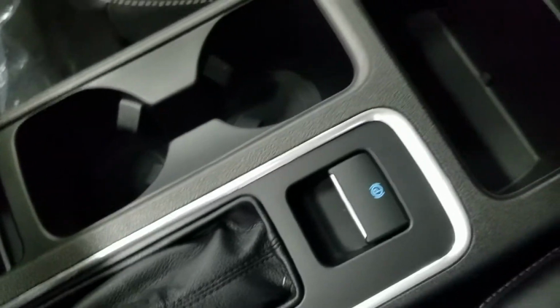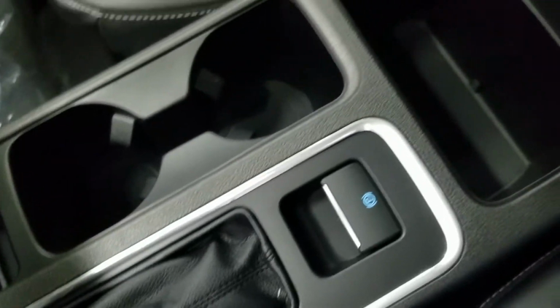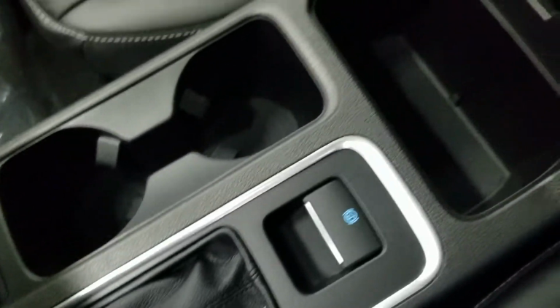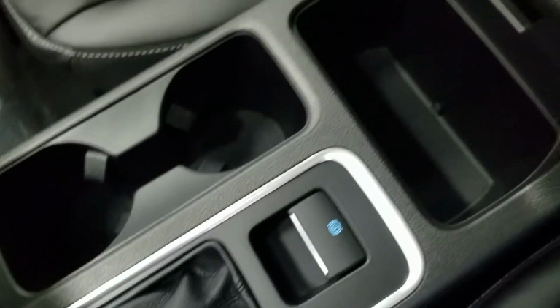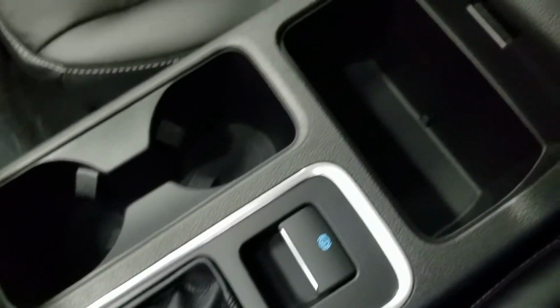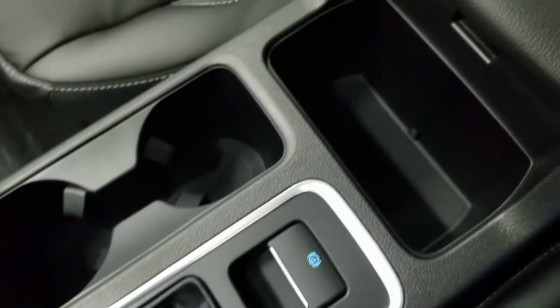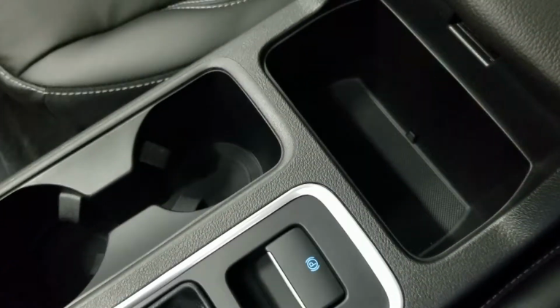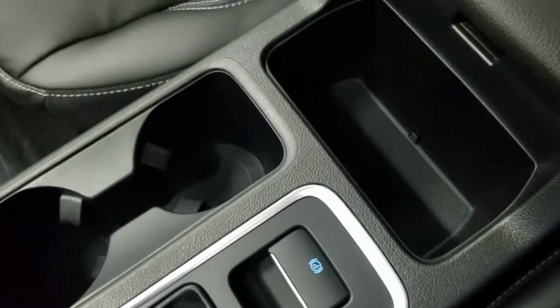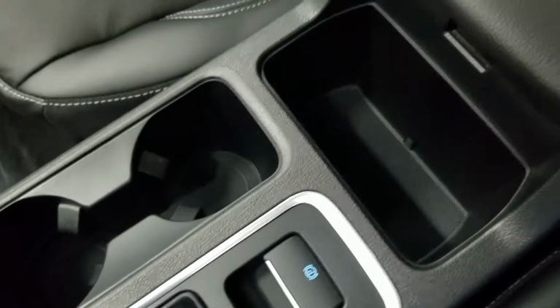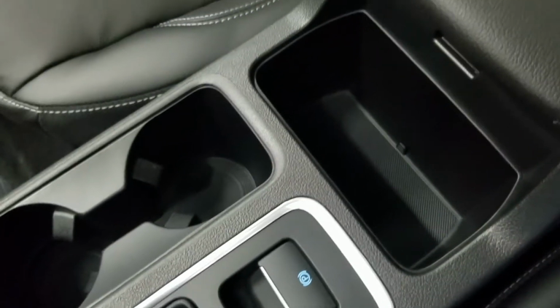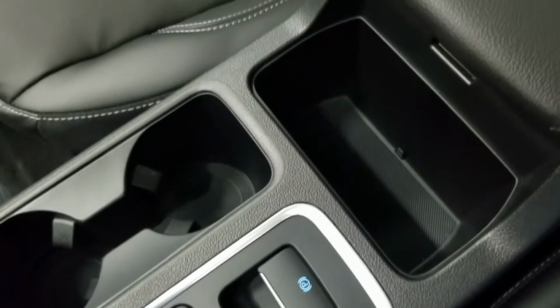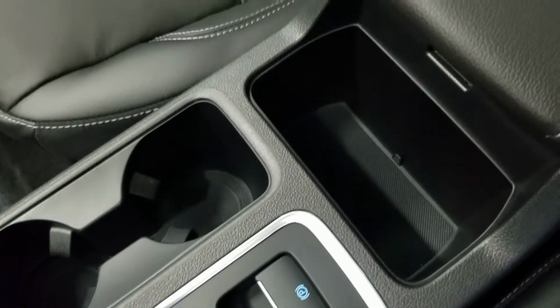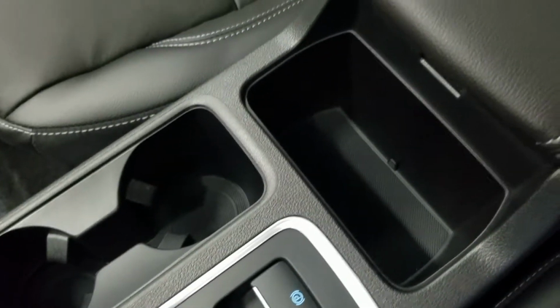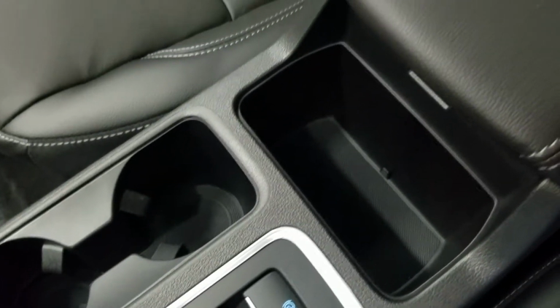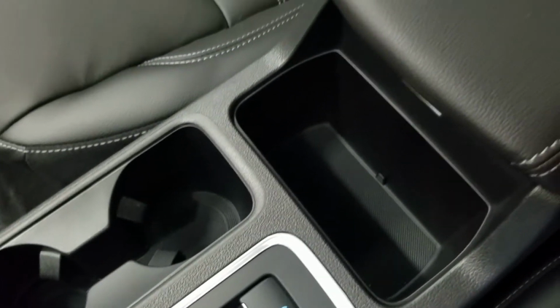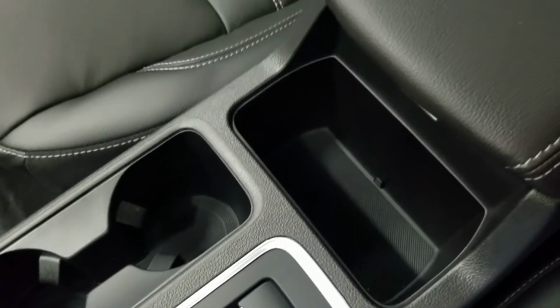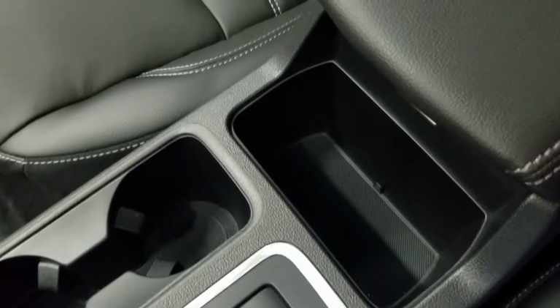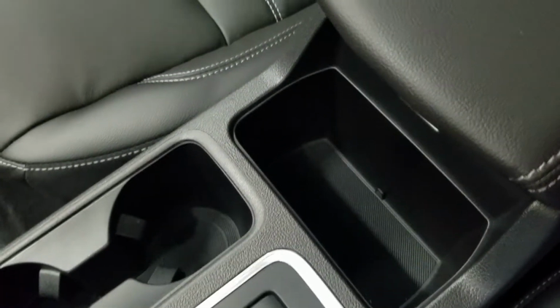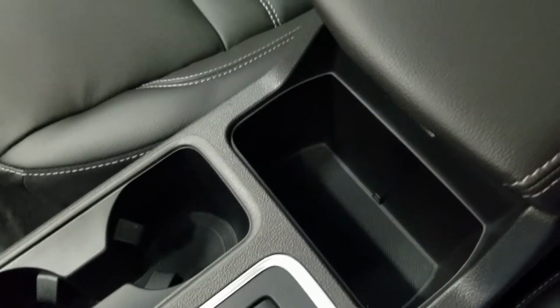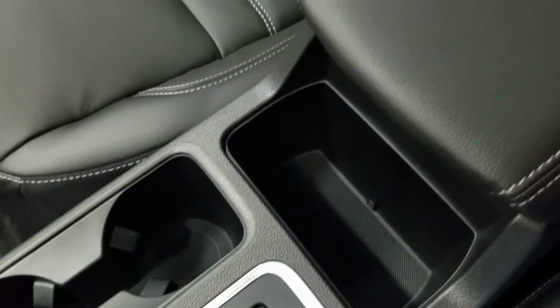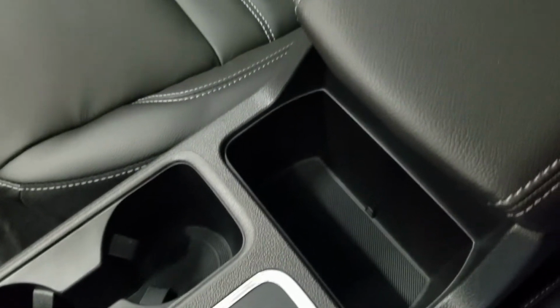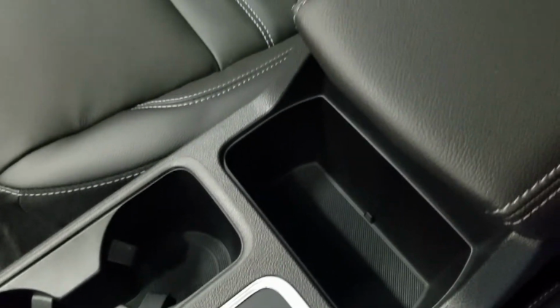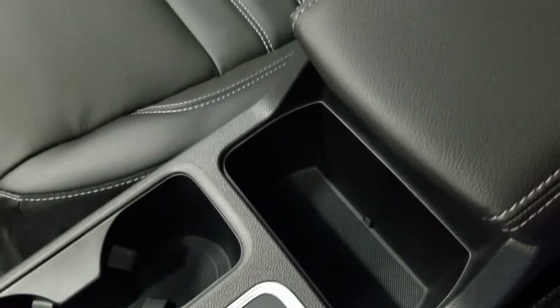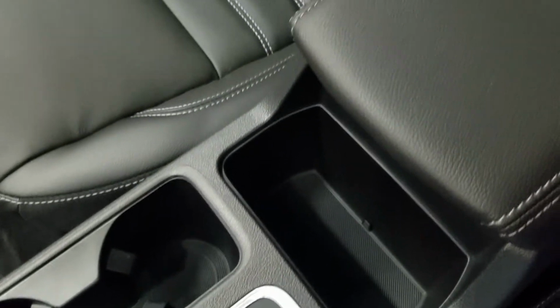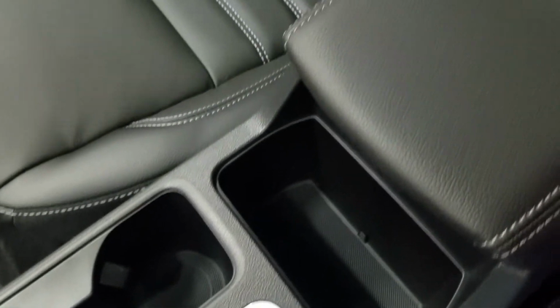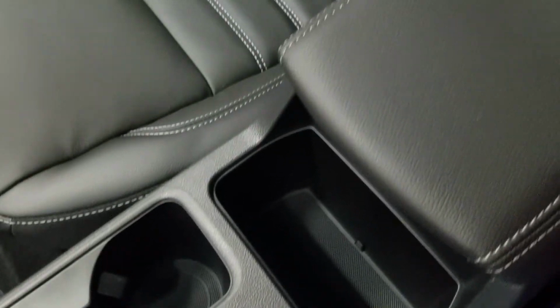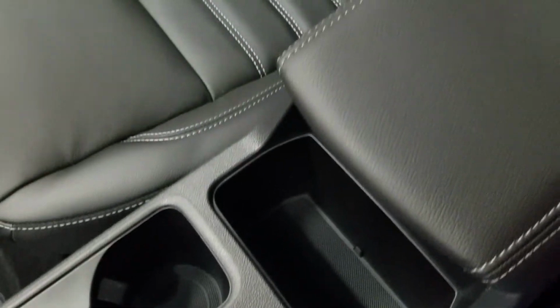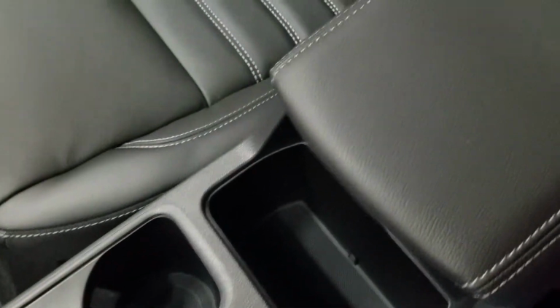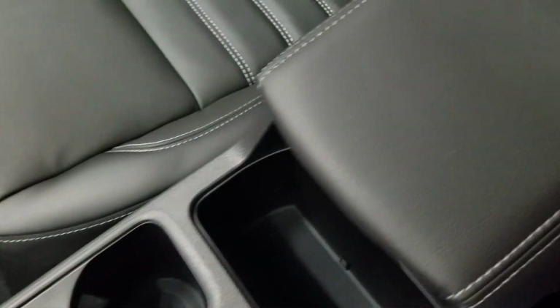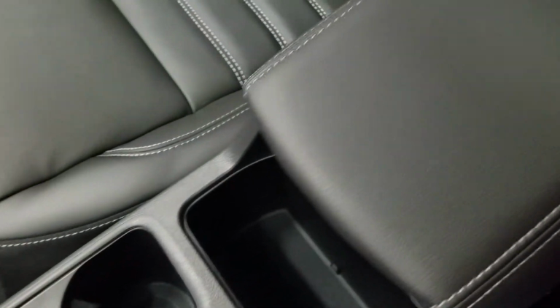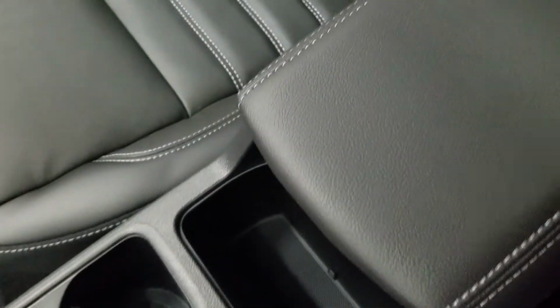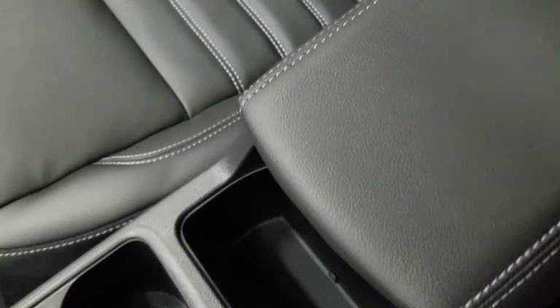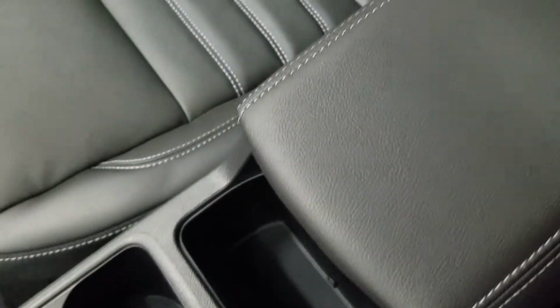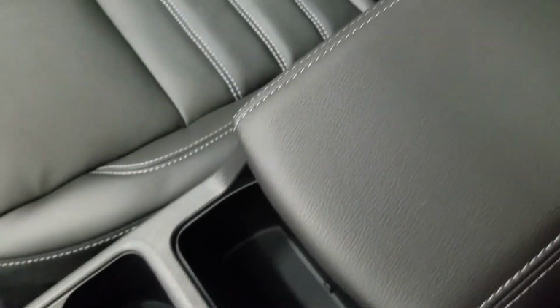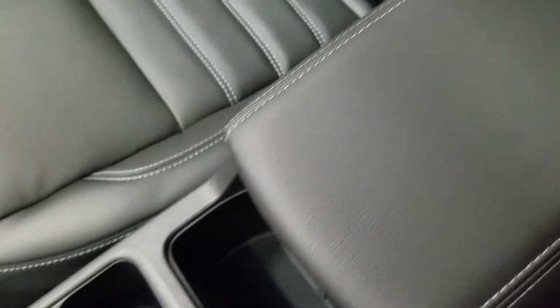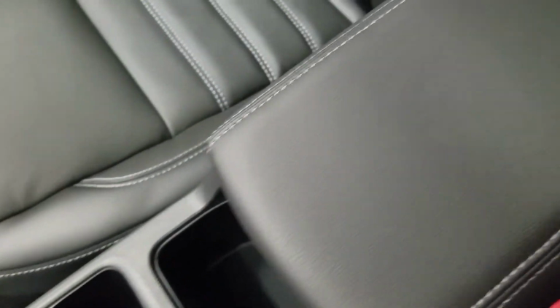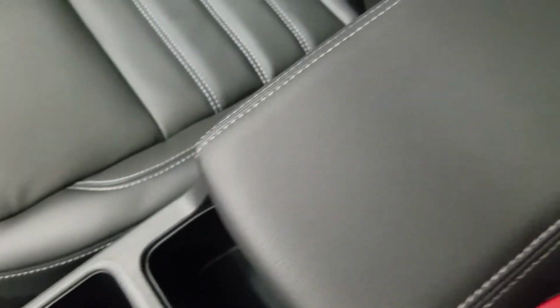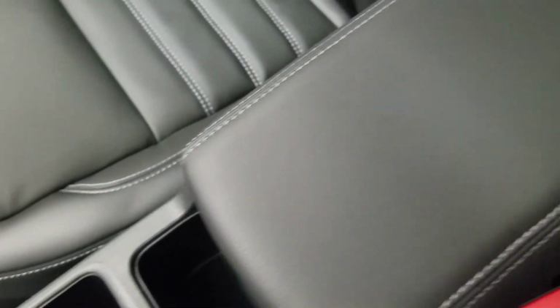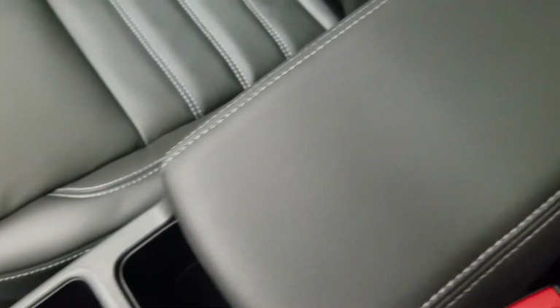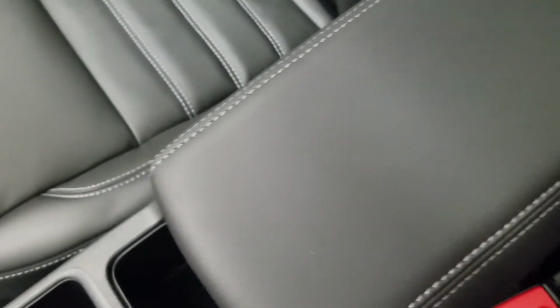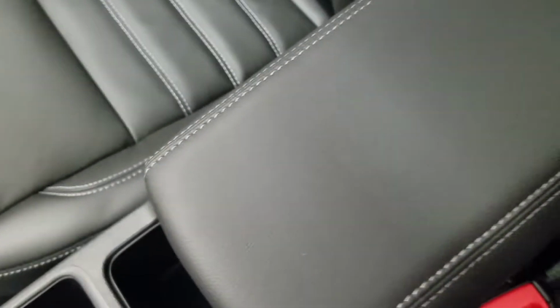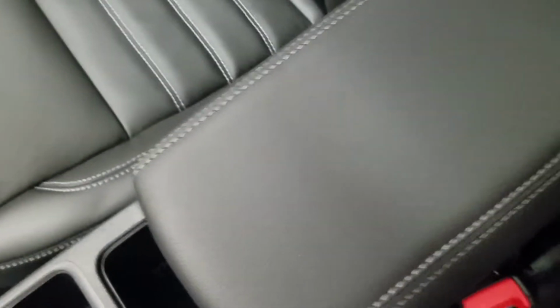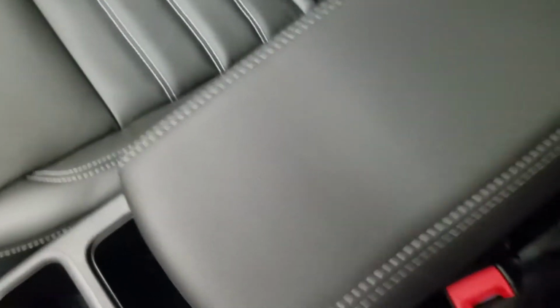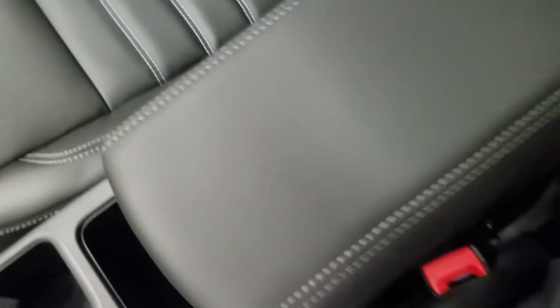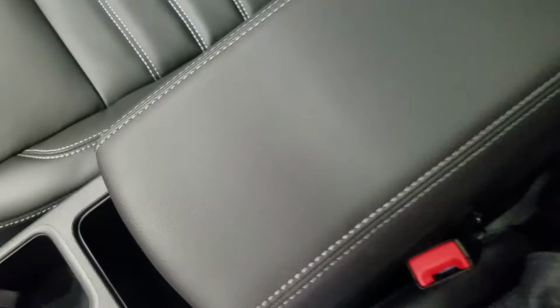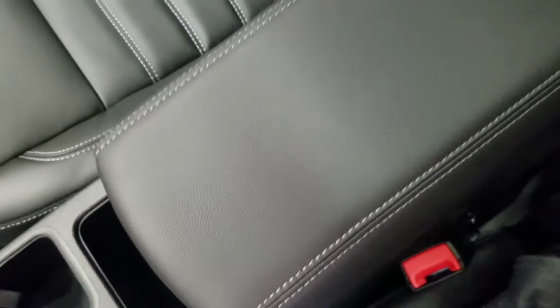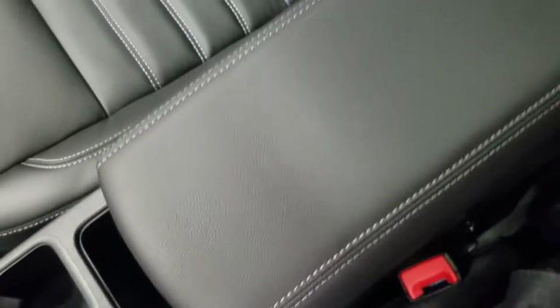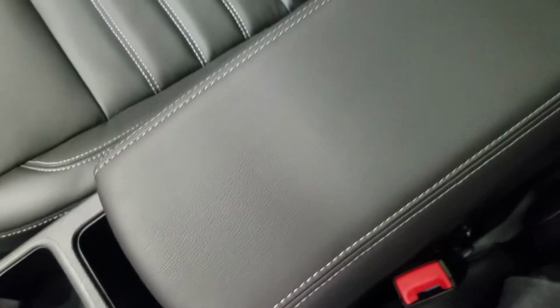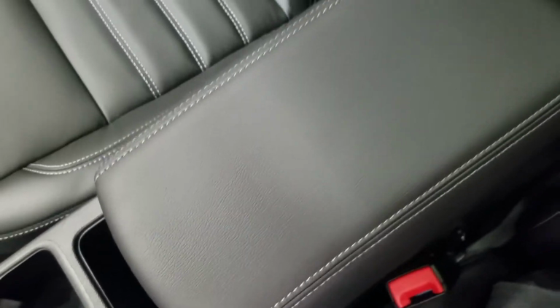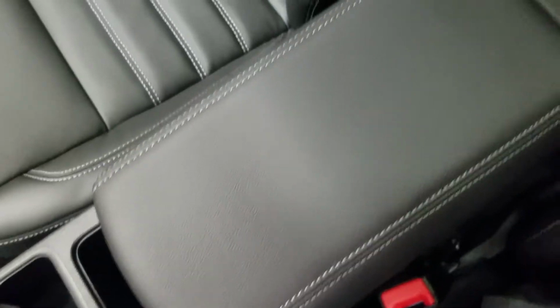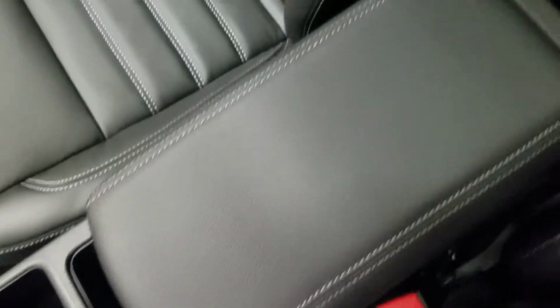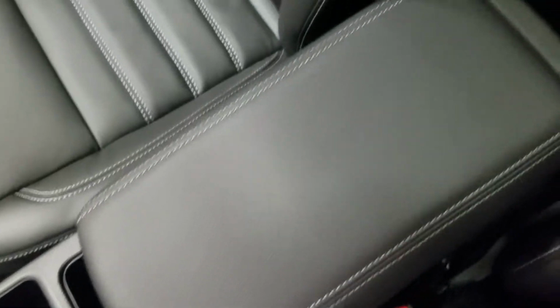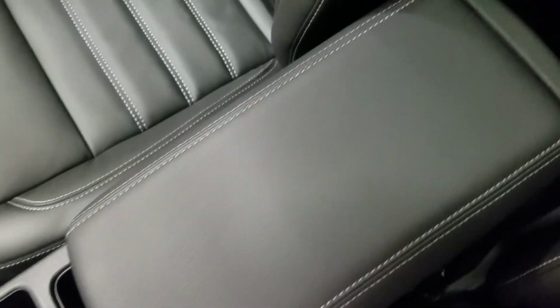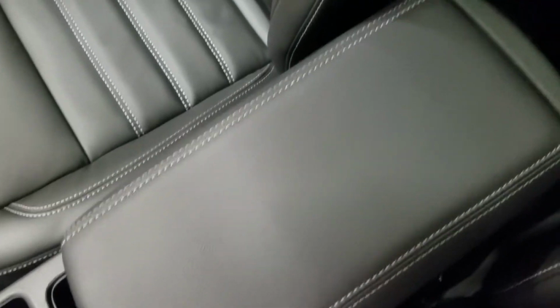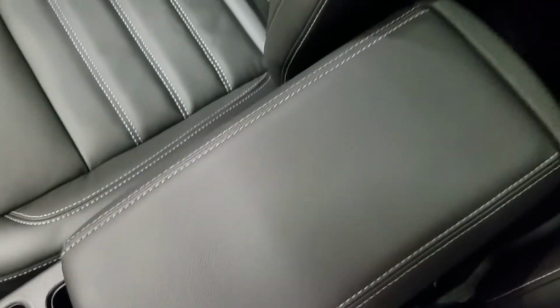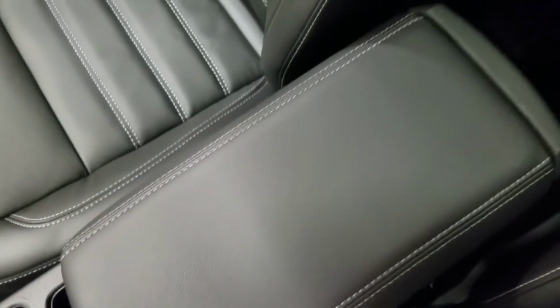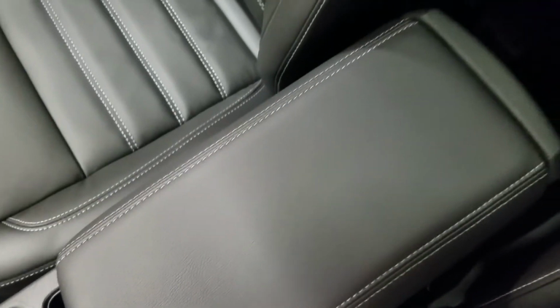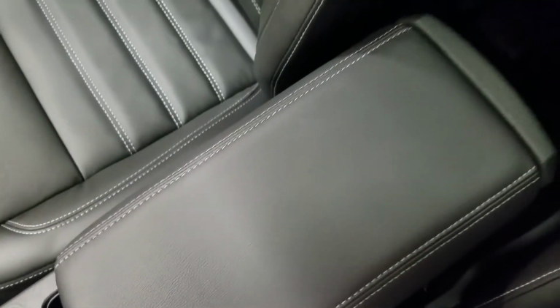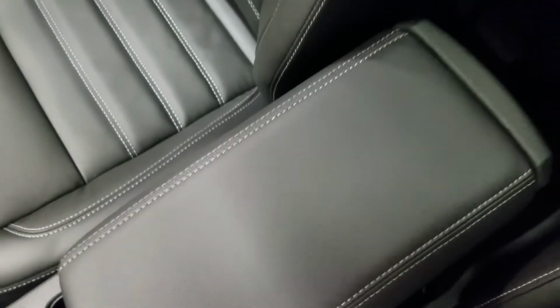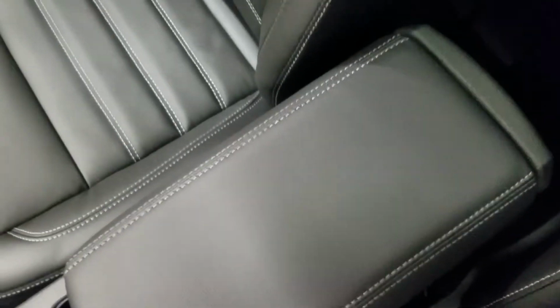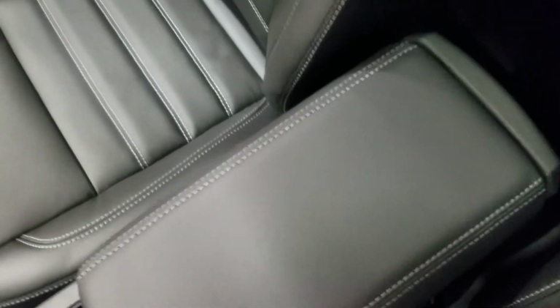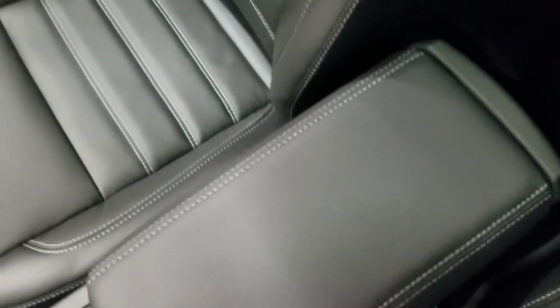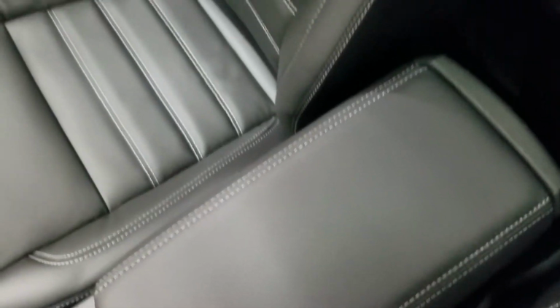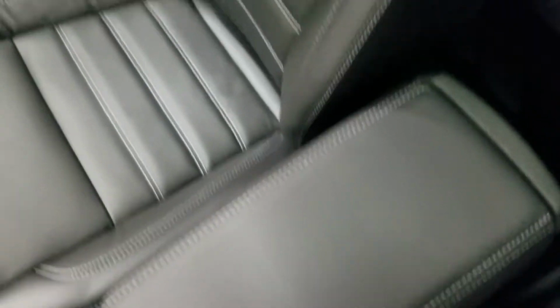In front of the center console, we have a cubby hold, and underneath our center console we have tons of storage.